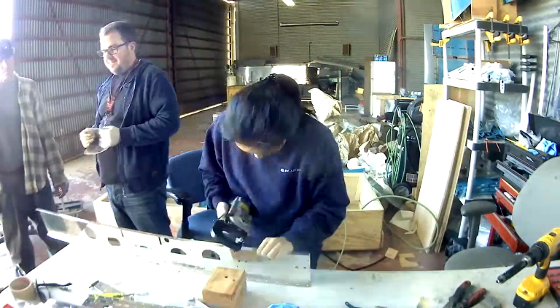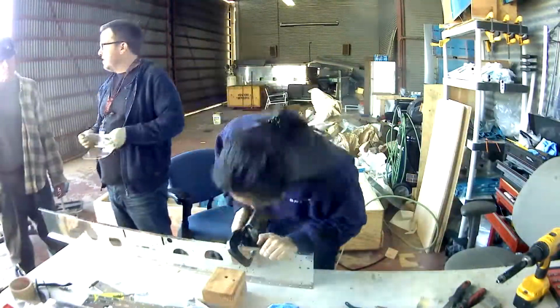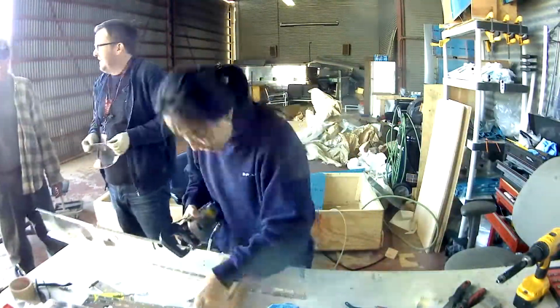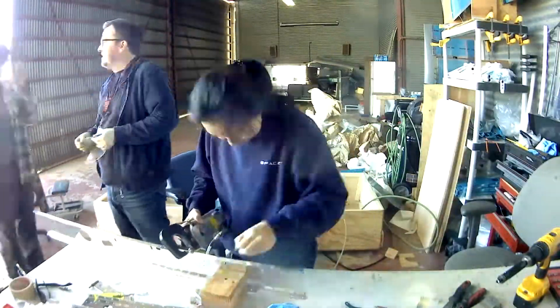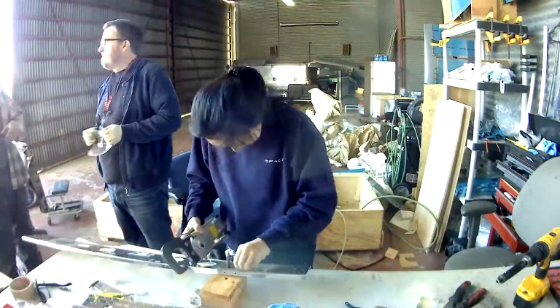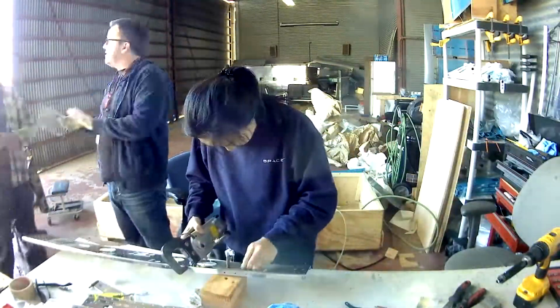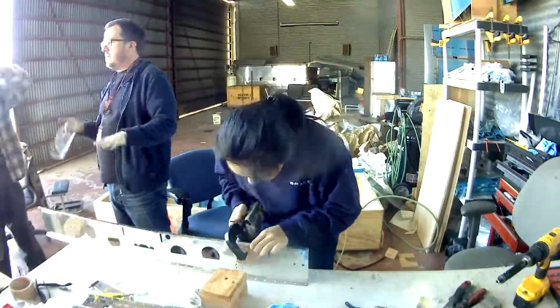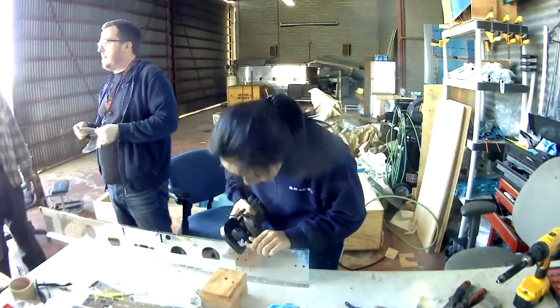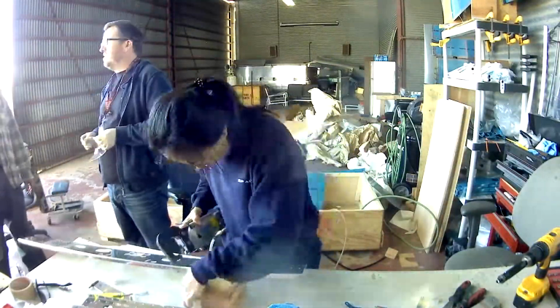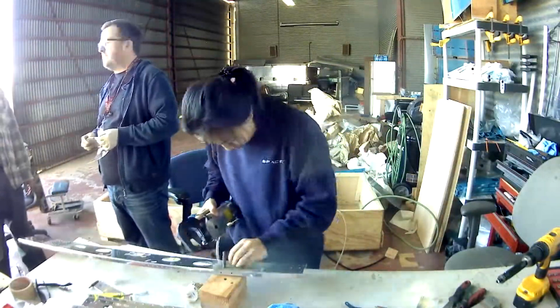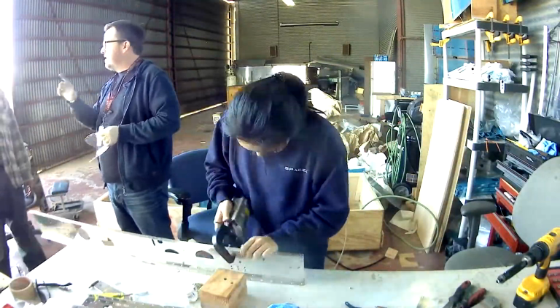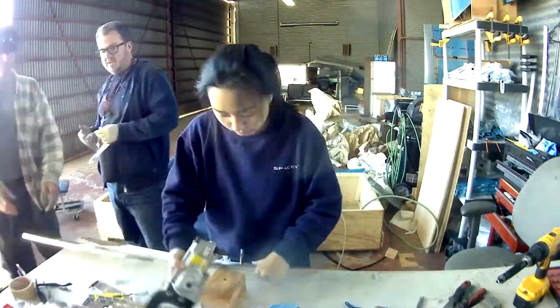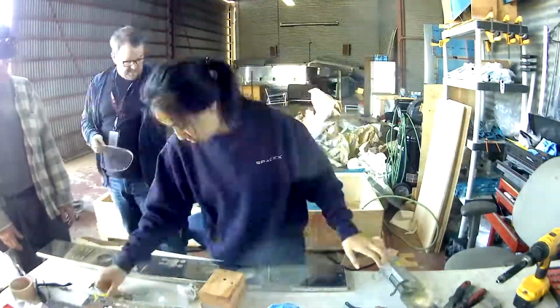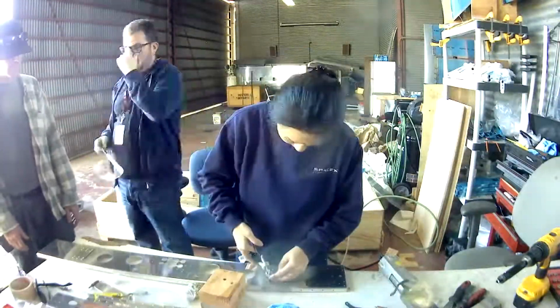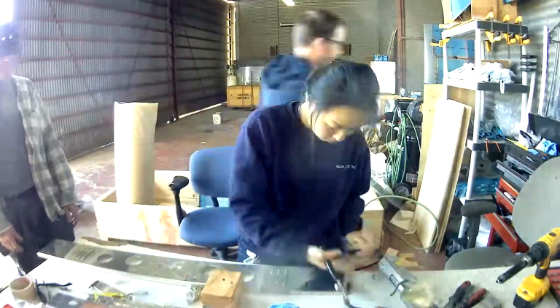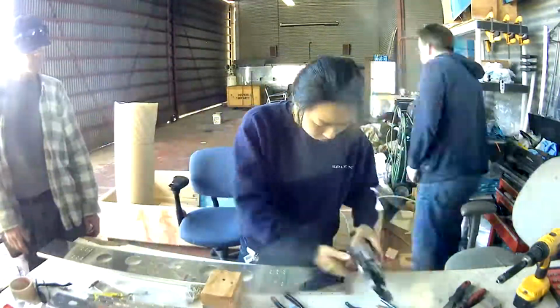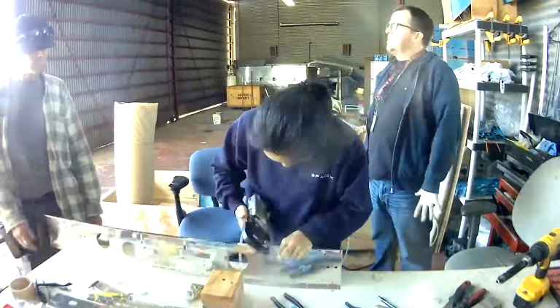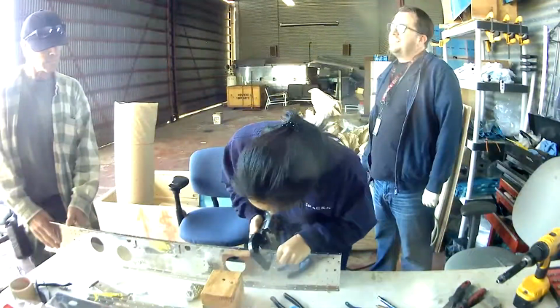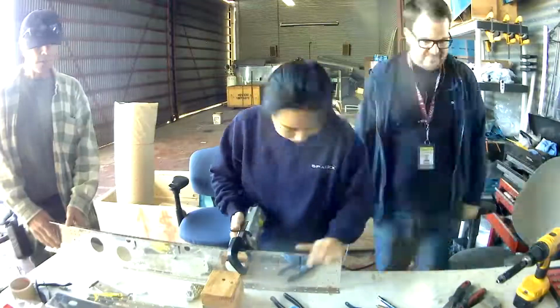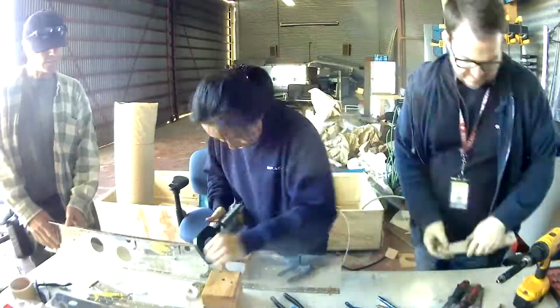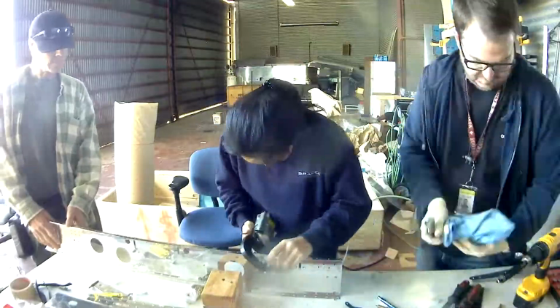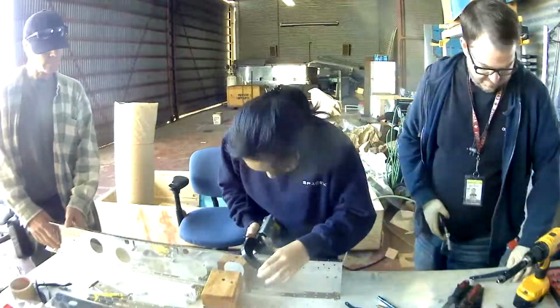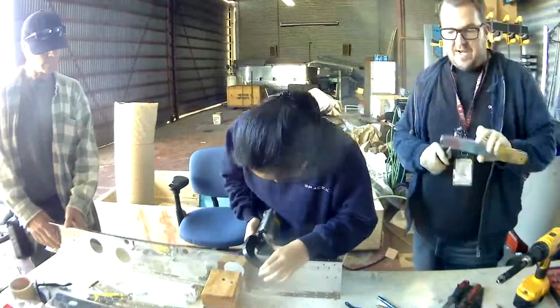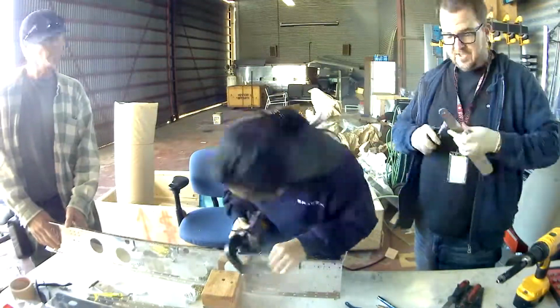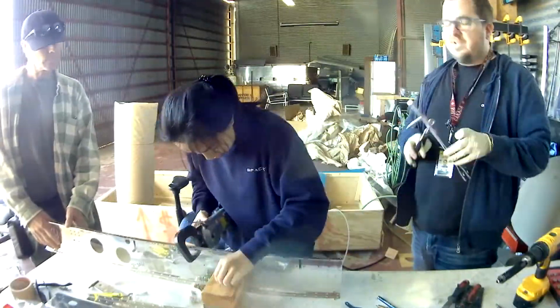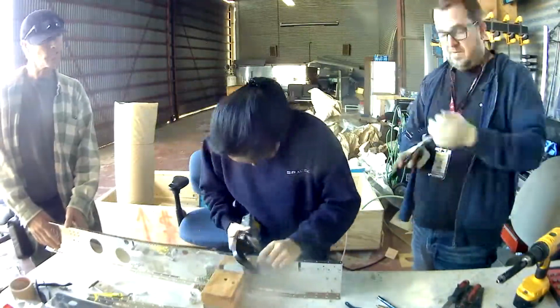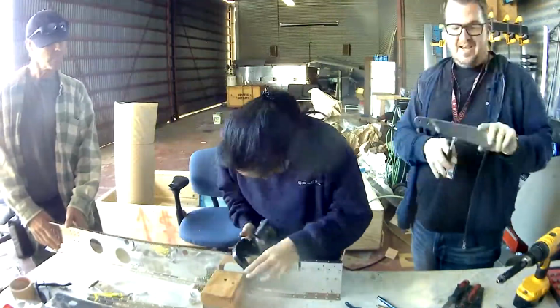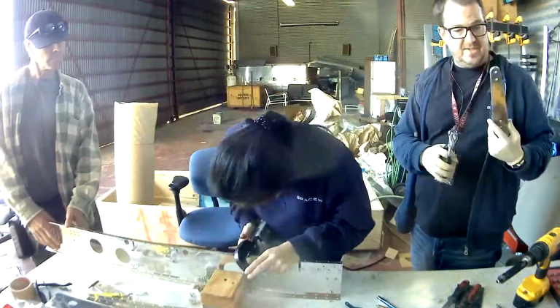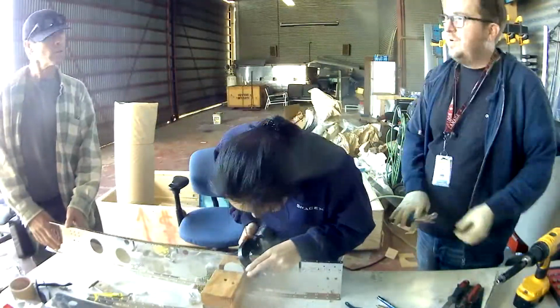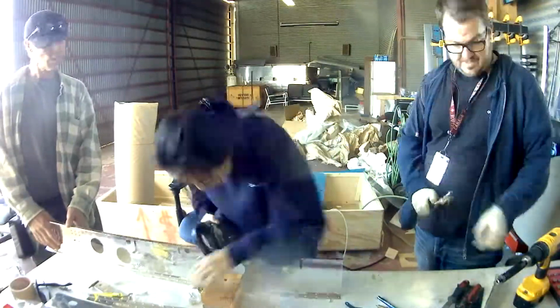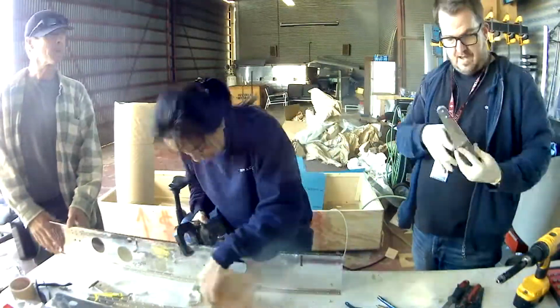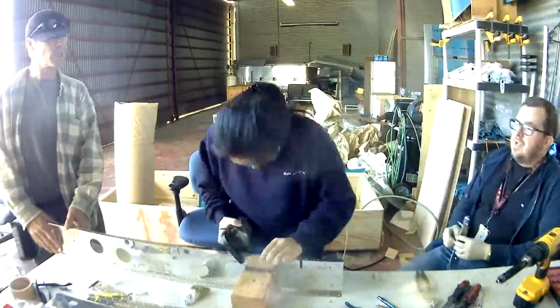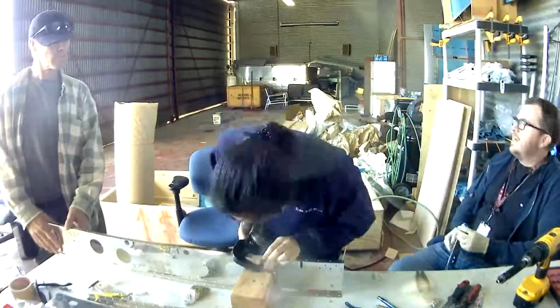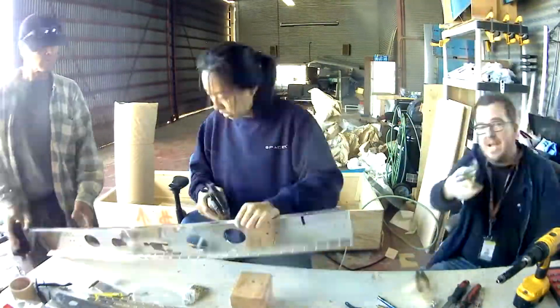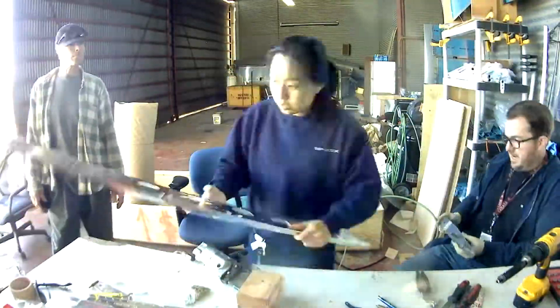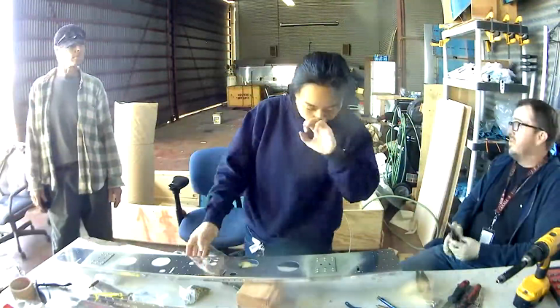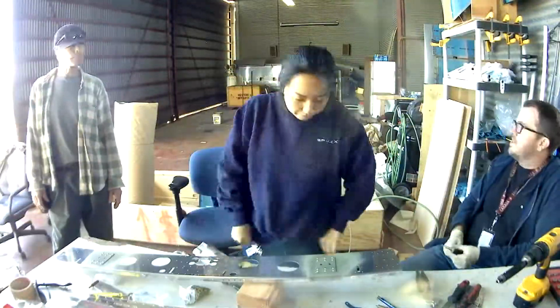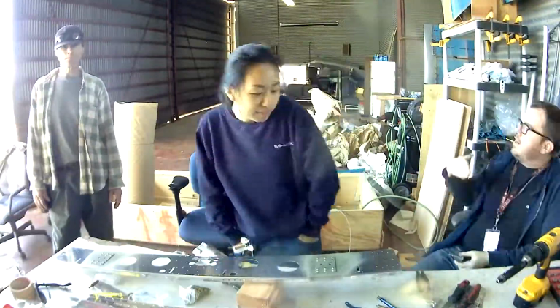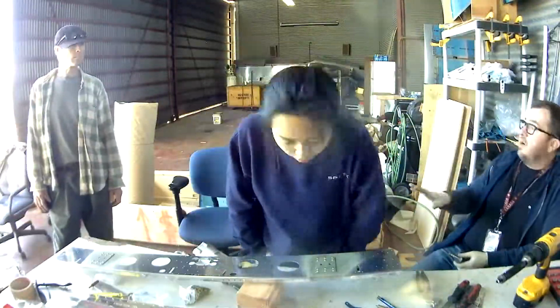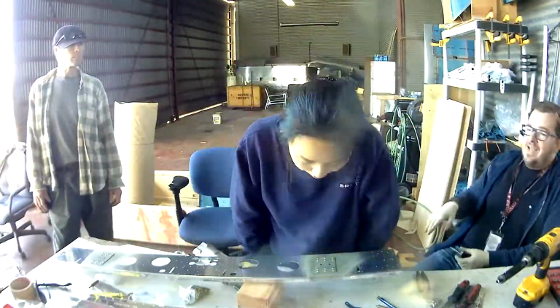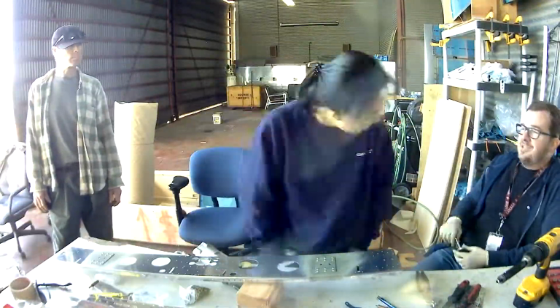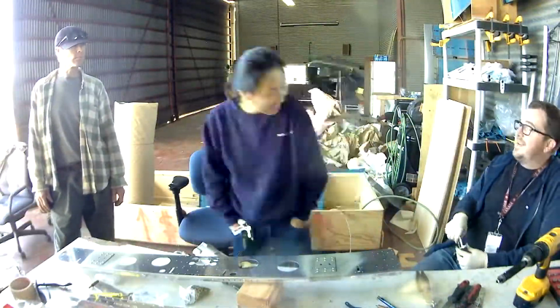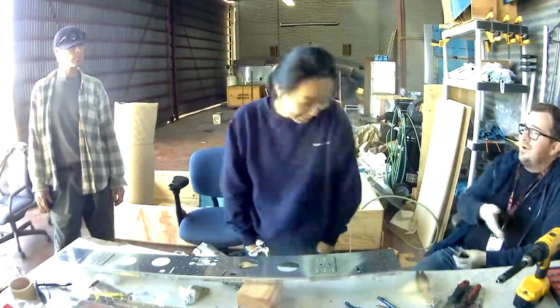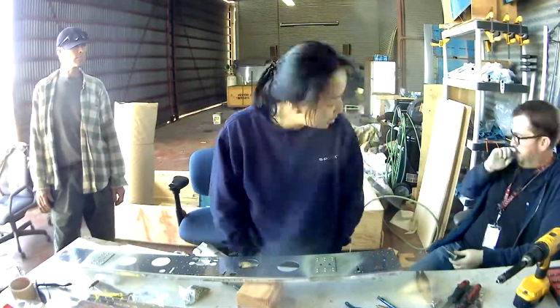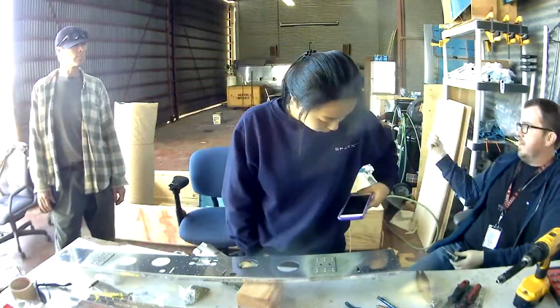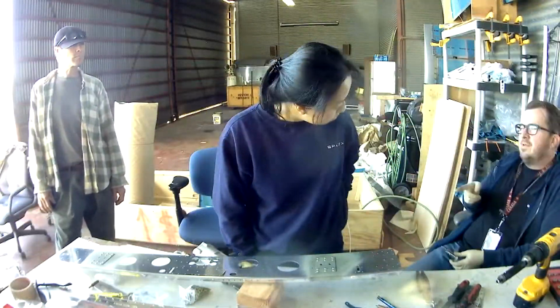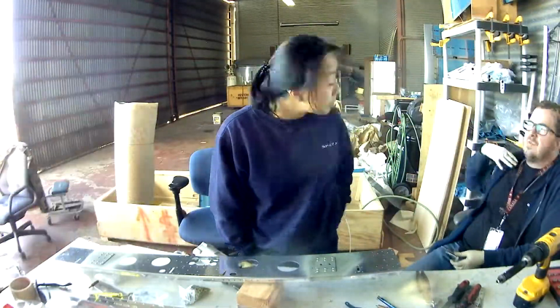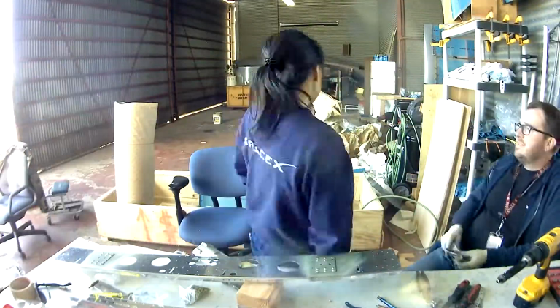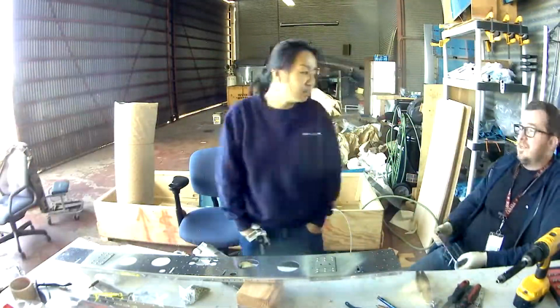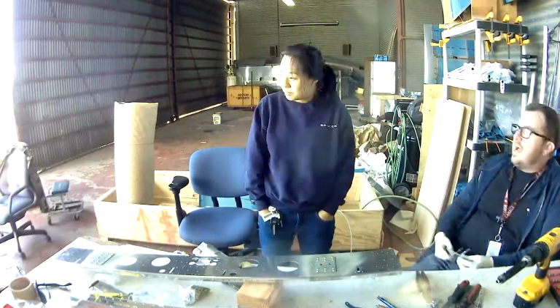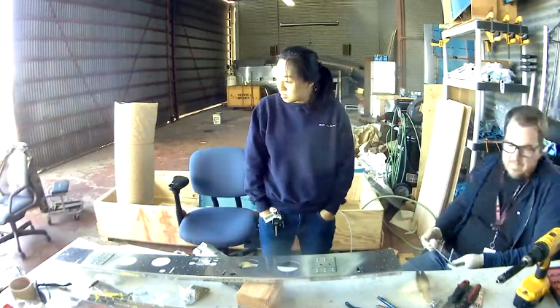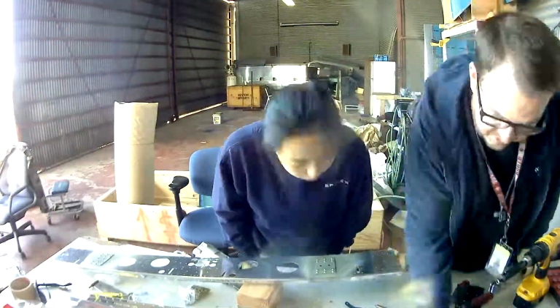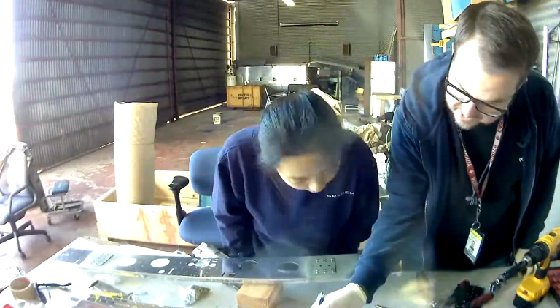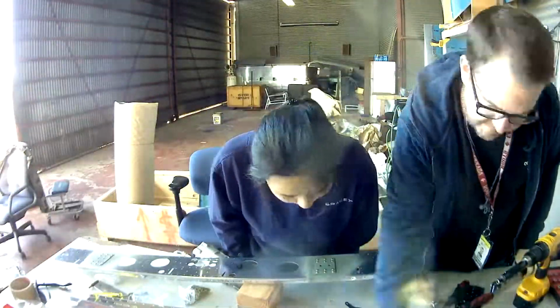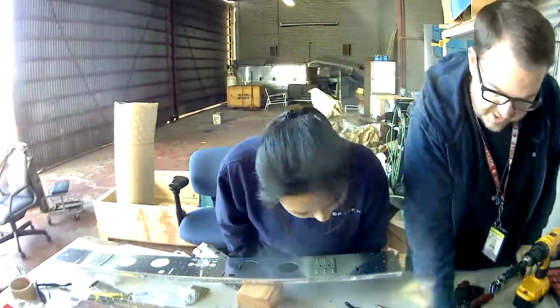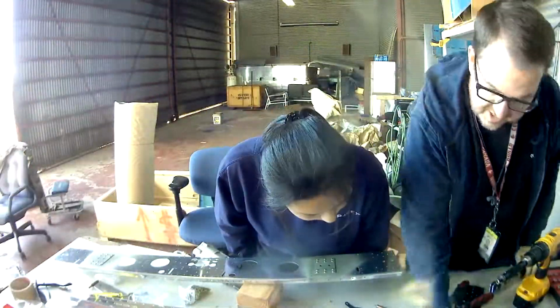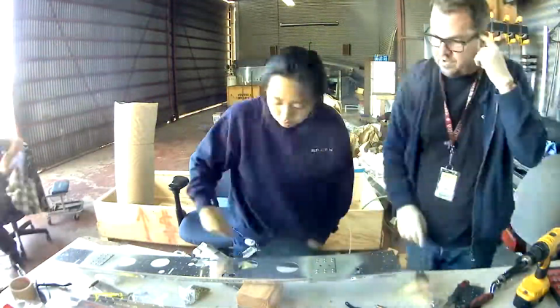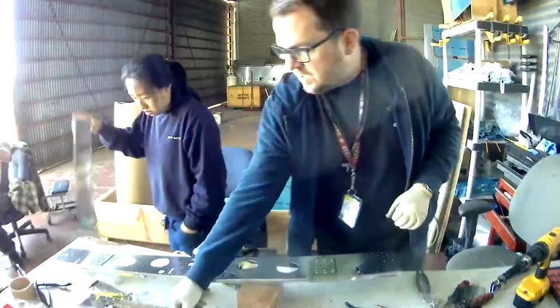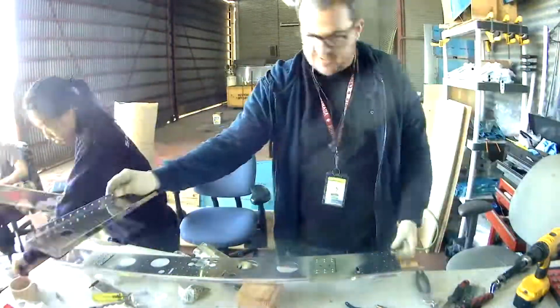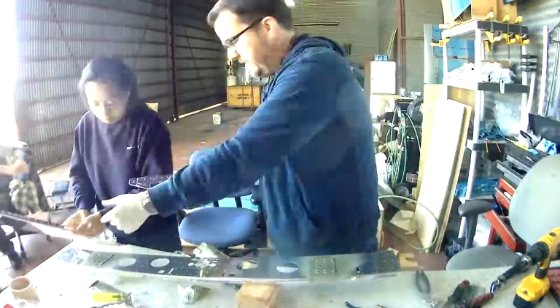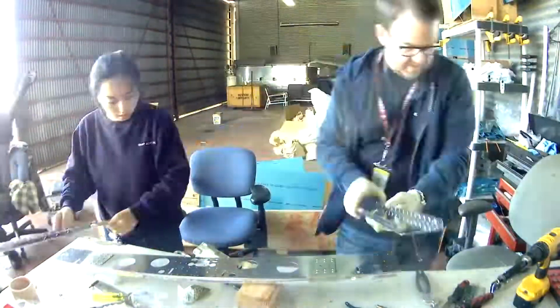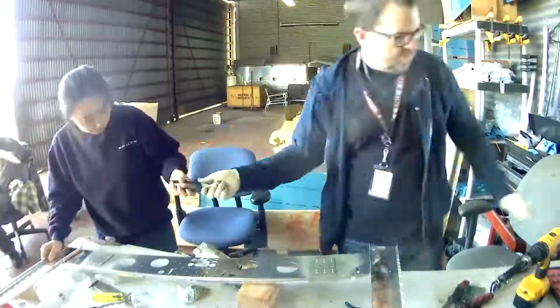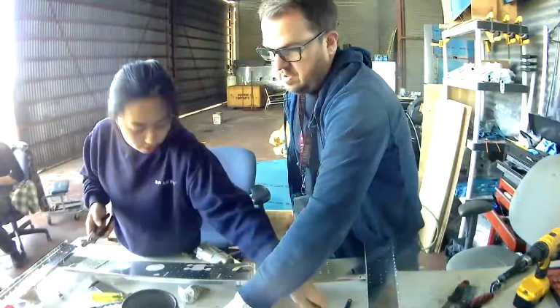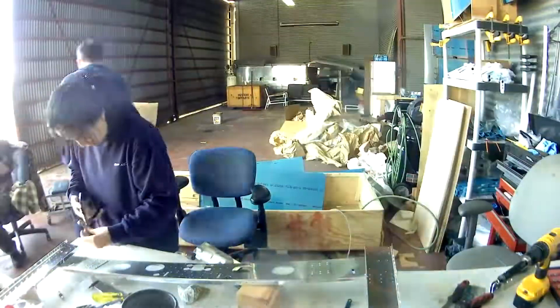In the next video we will continue — we're actually riveting on some double plates there. We'll see you soon.